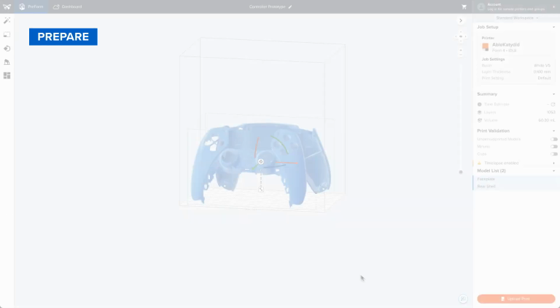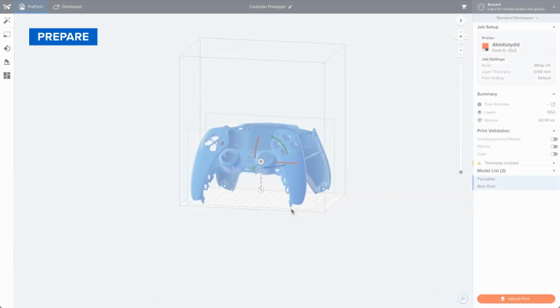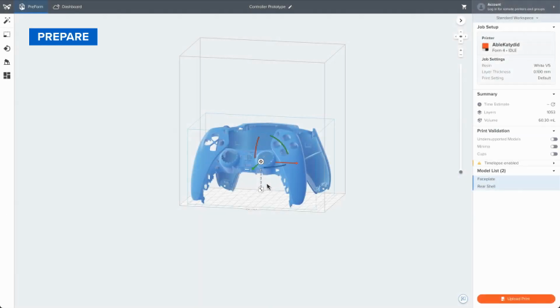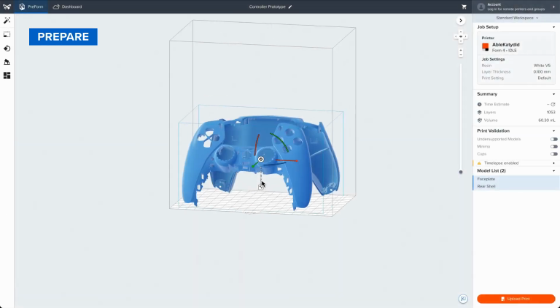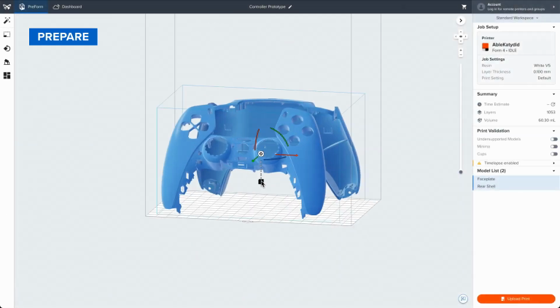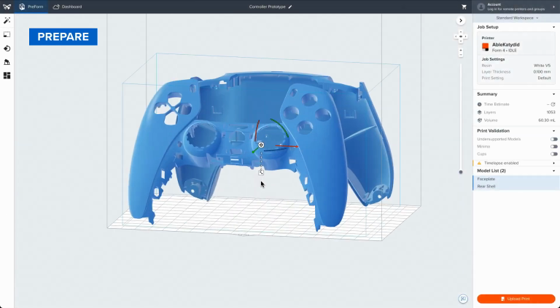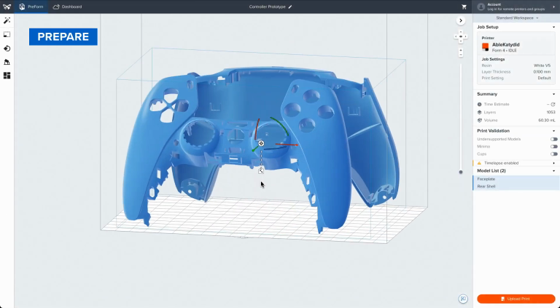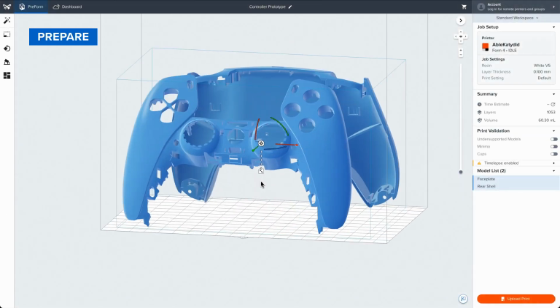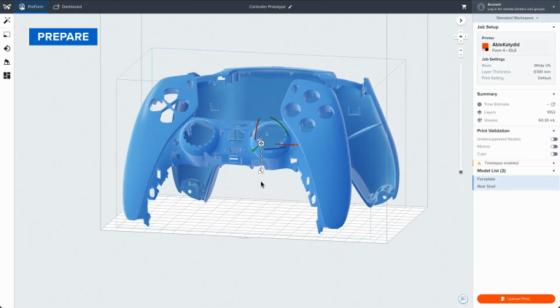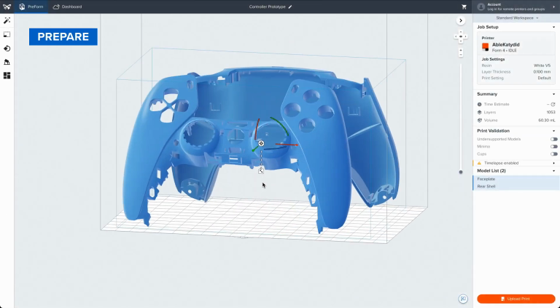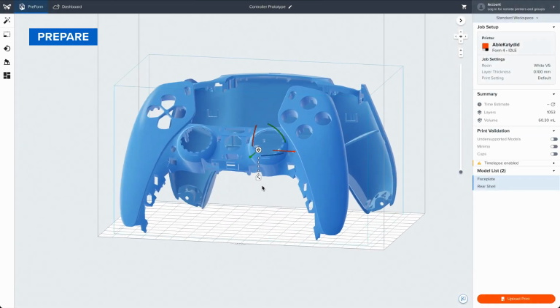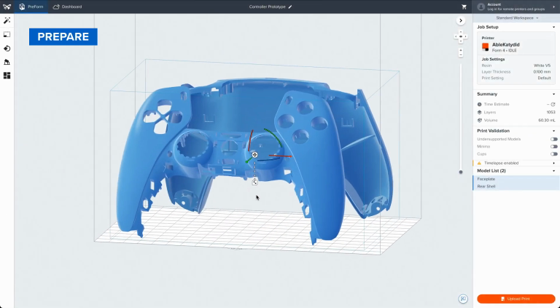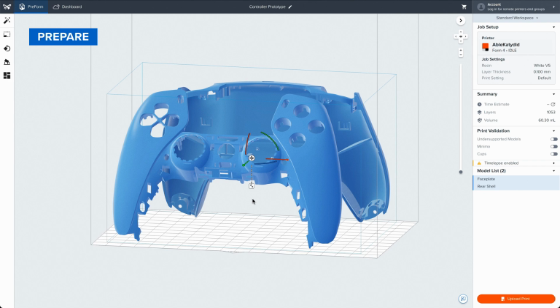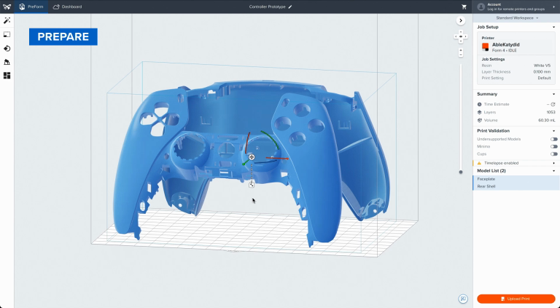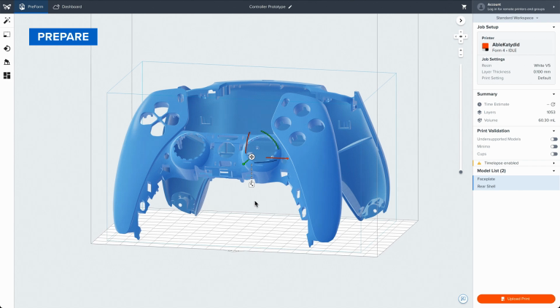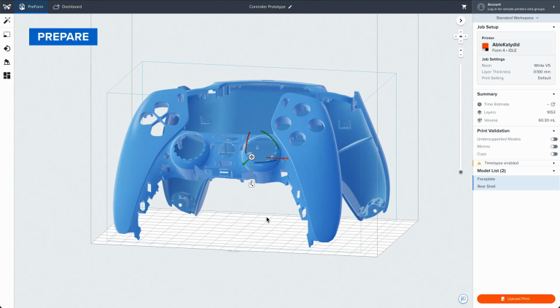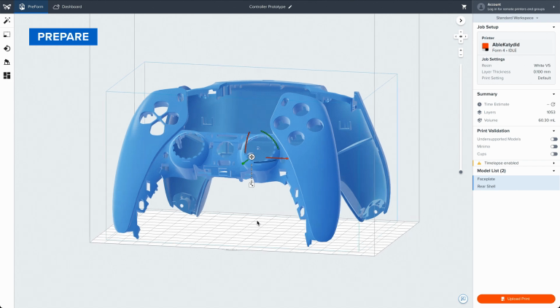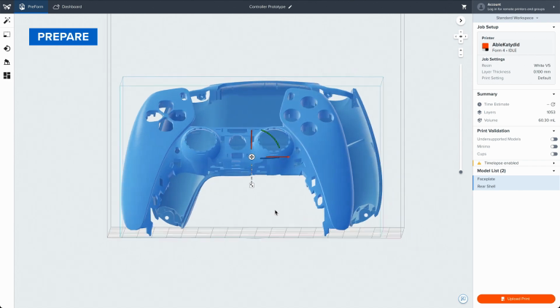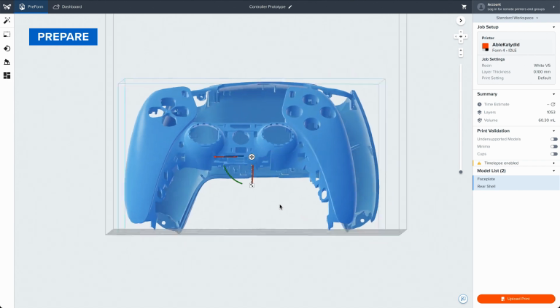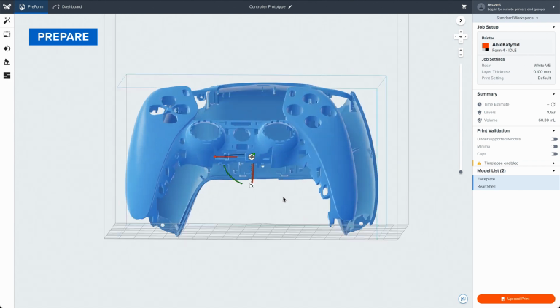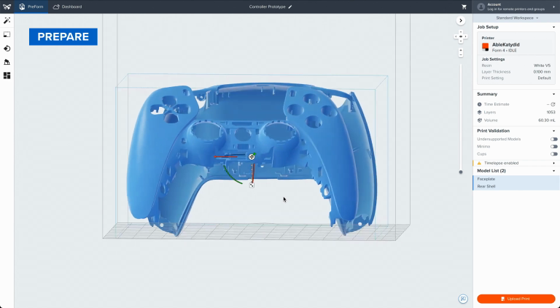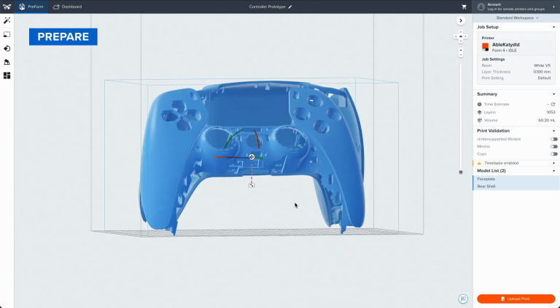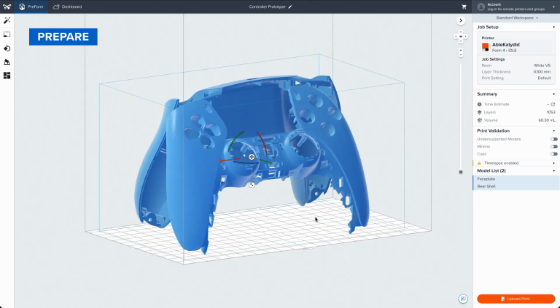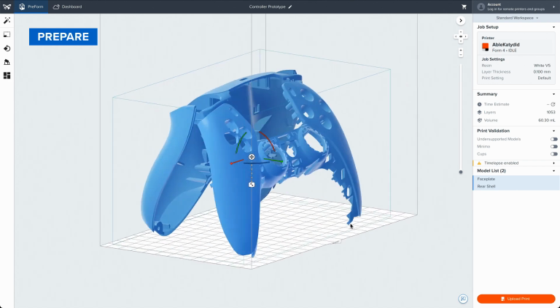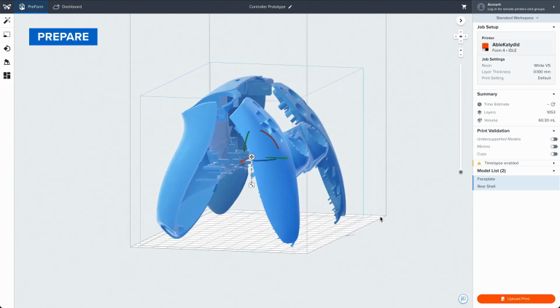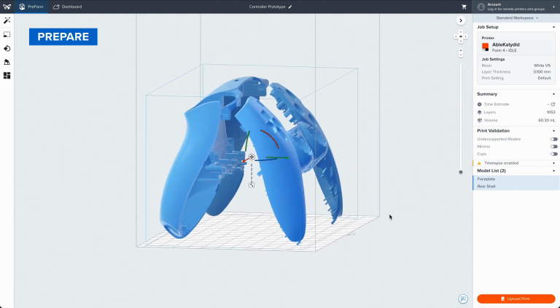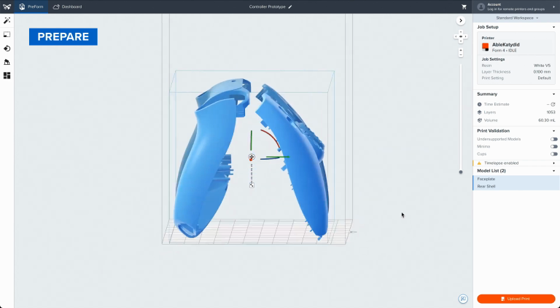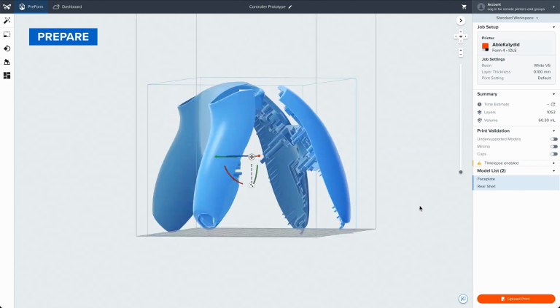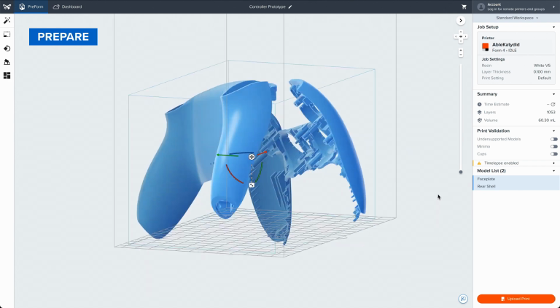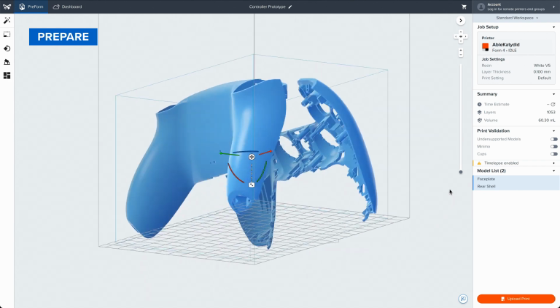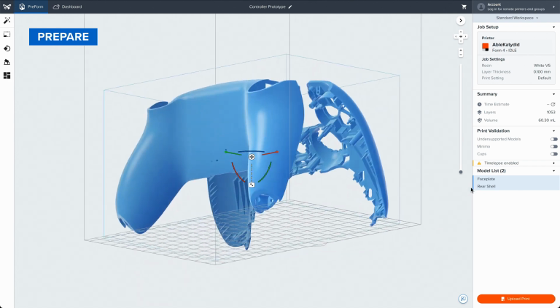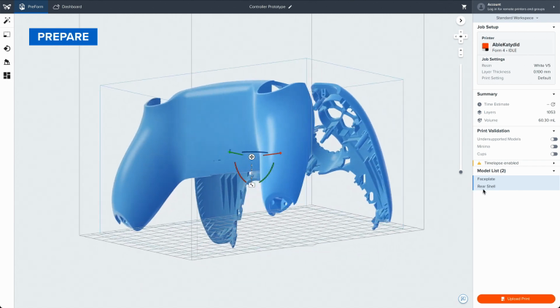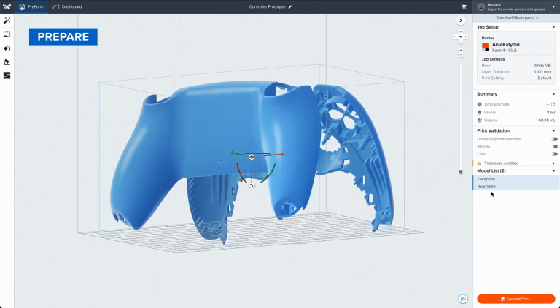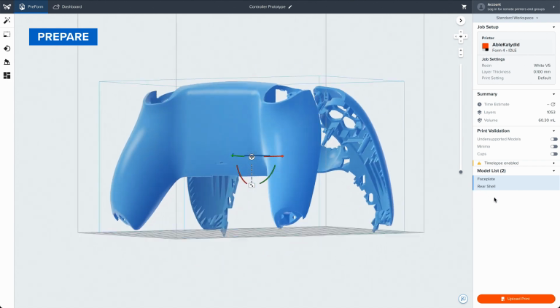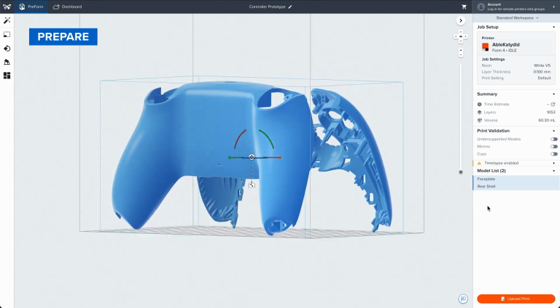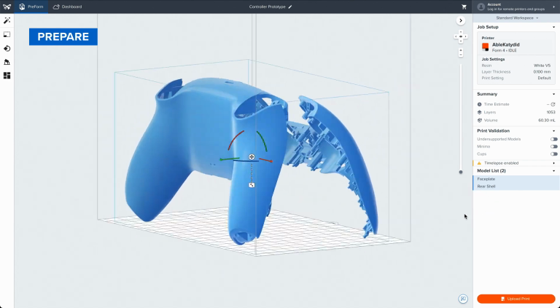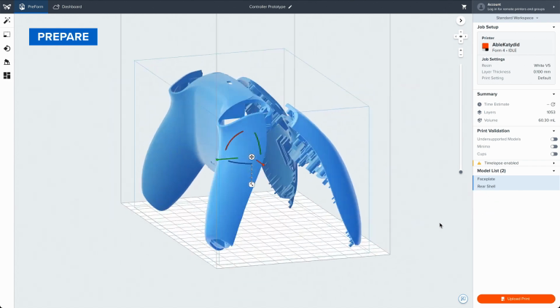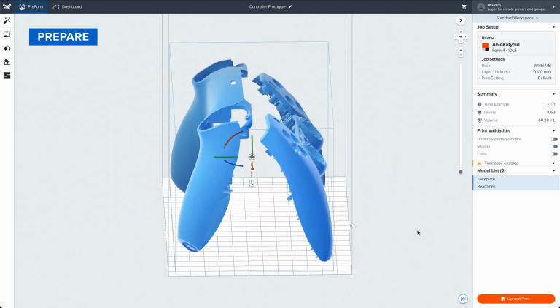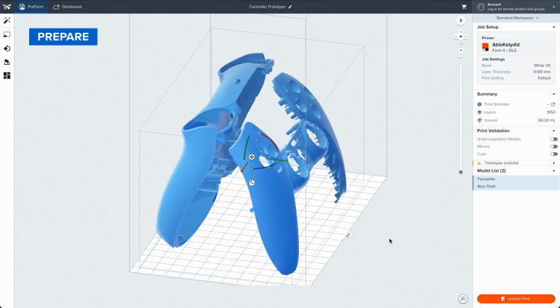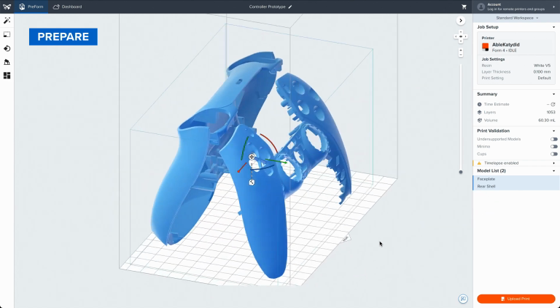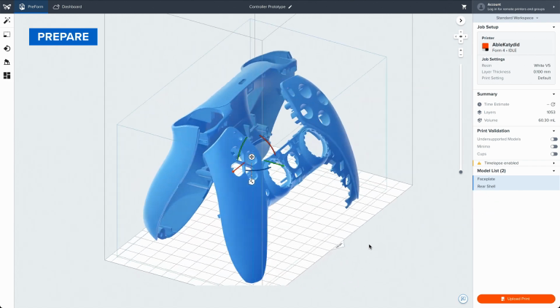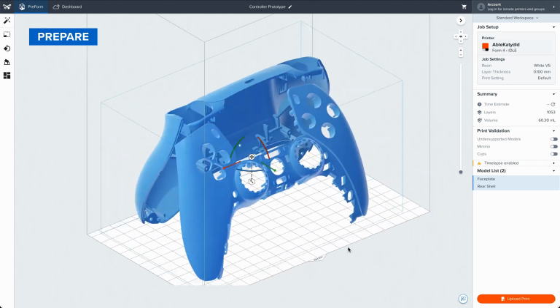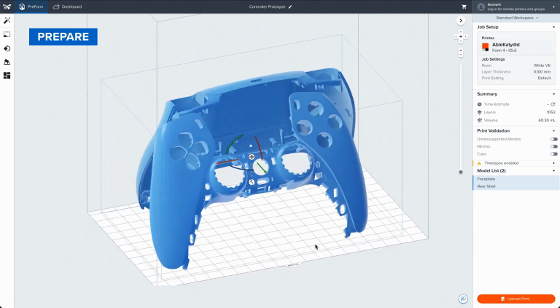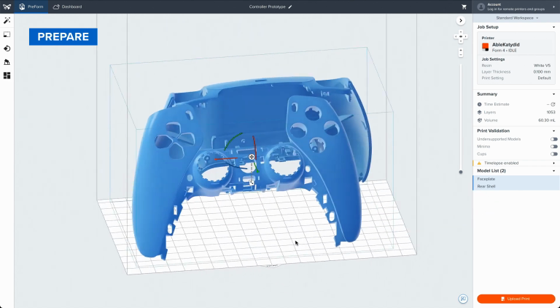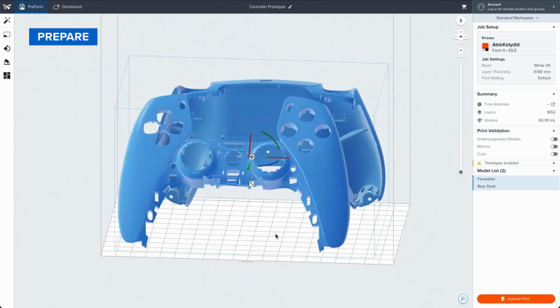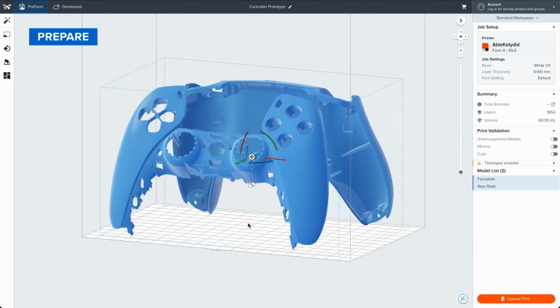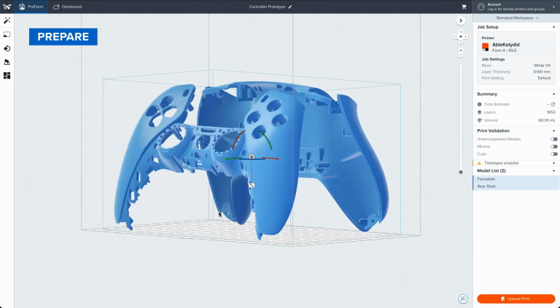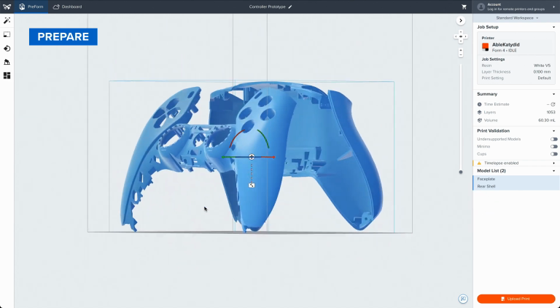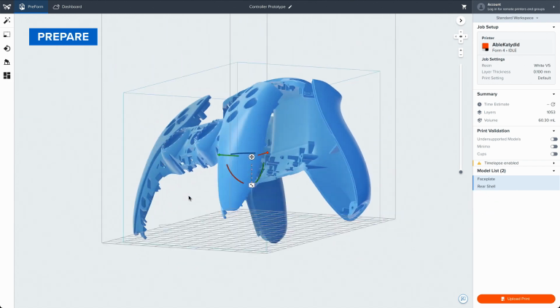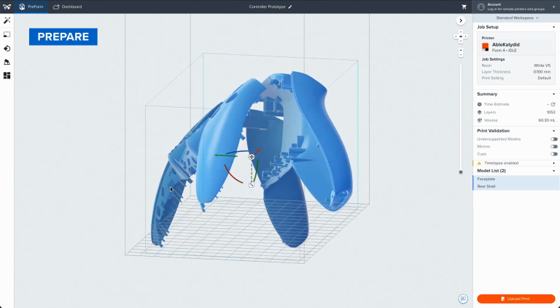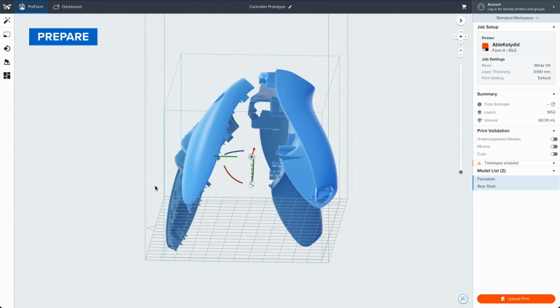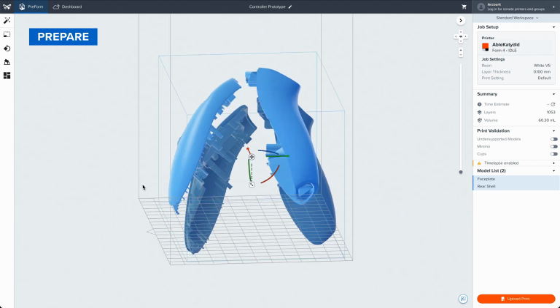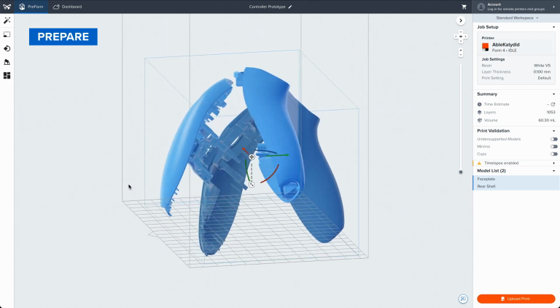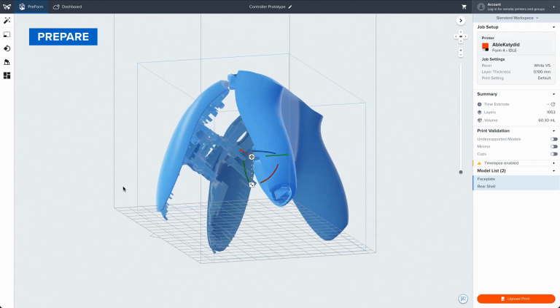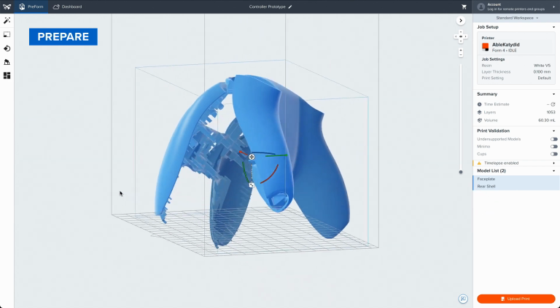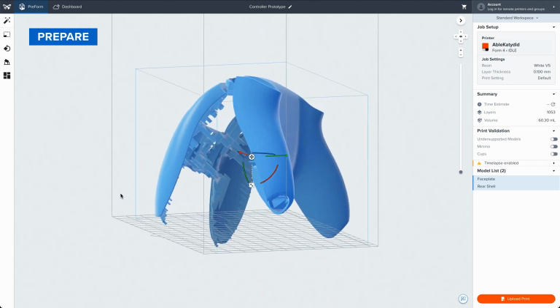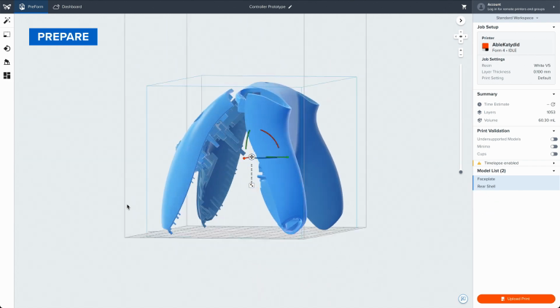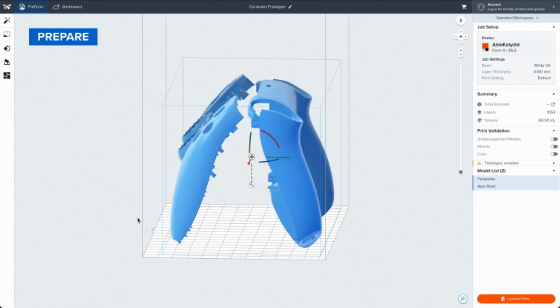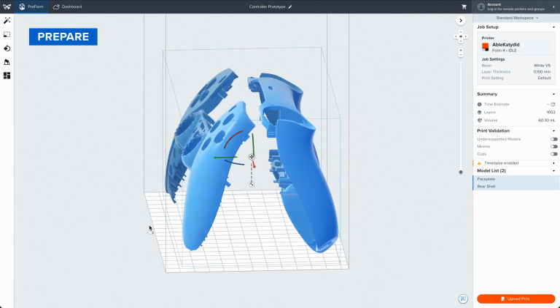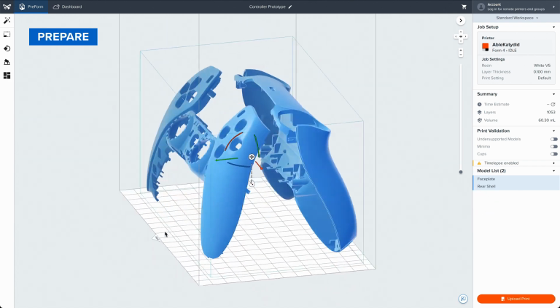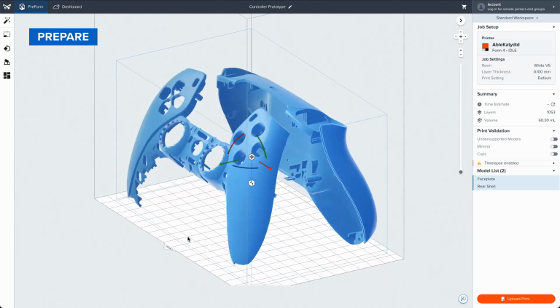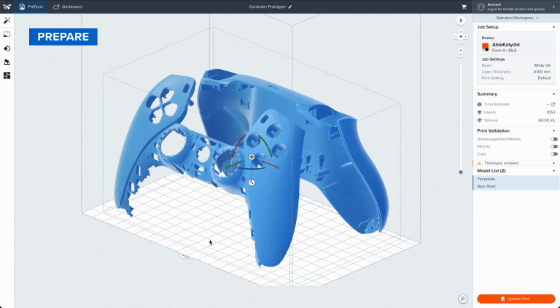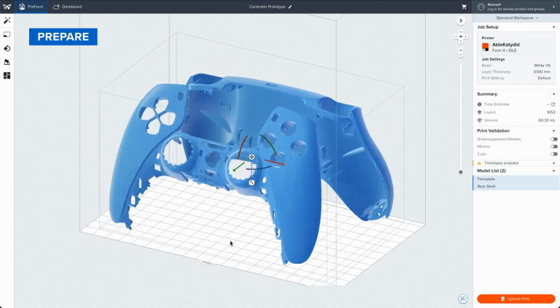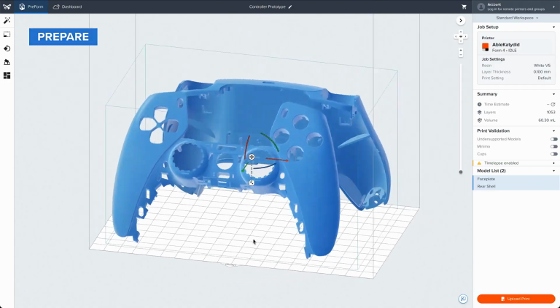Open the file in Preform, the easiest to use print preparation software in 3D printing. Preform is free, so anyone on your team can use it.